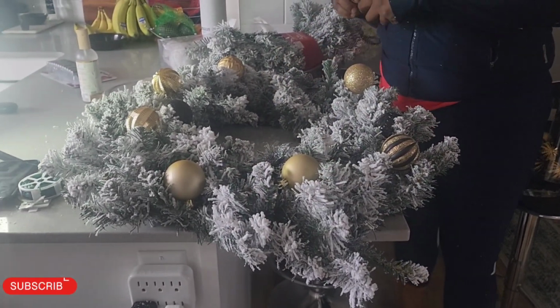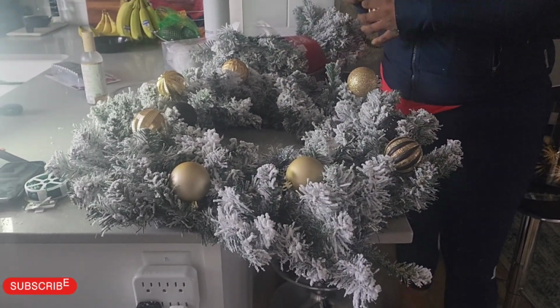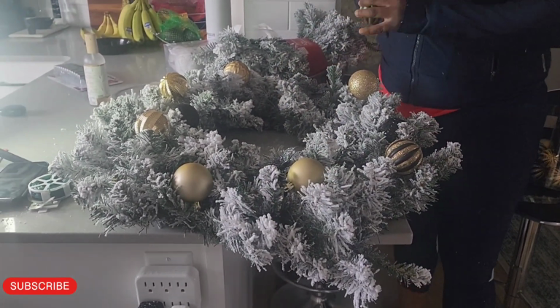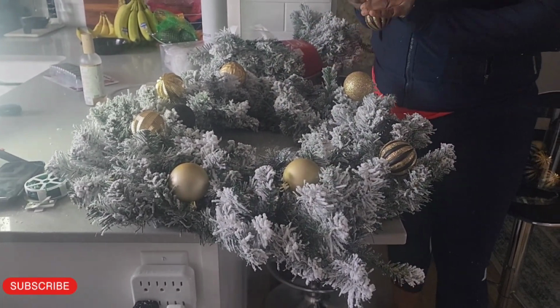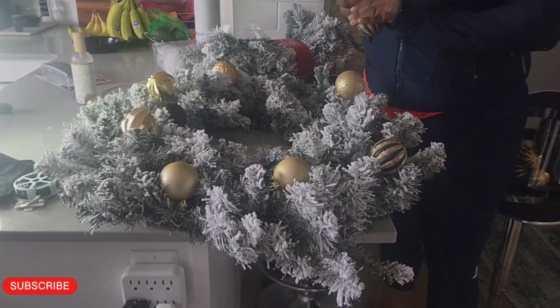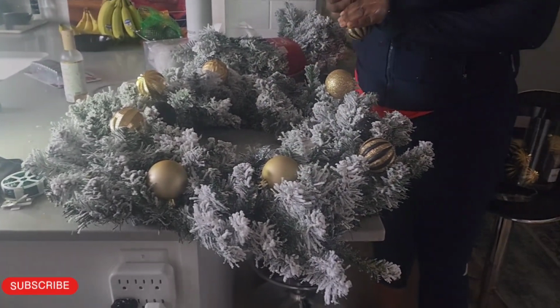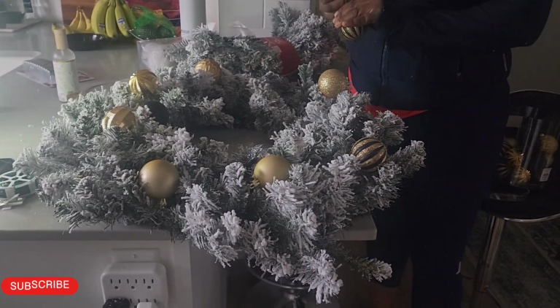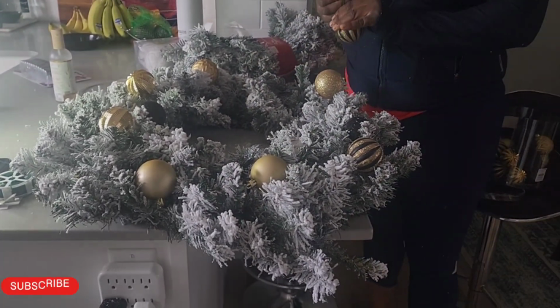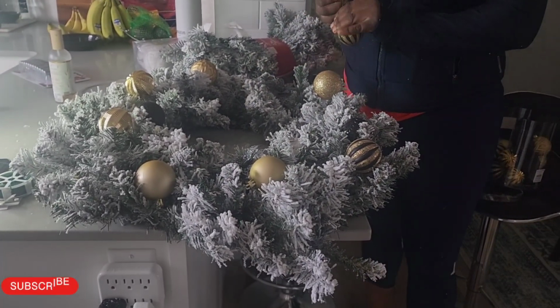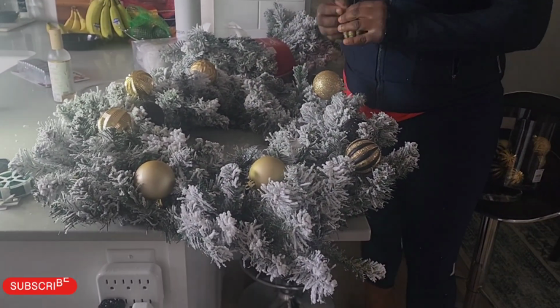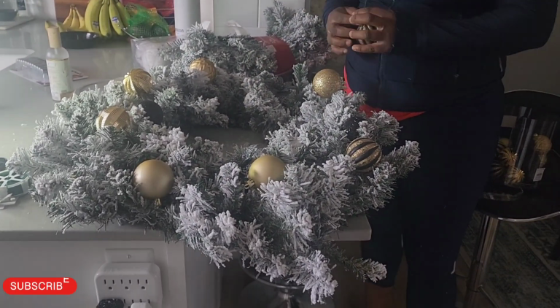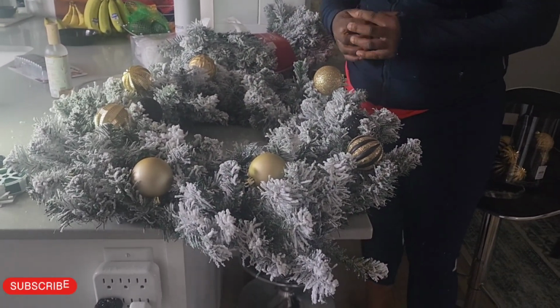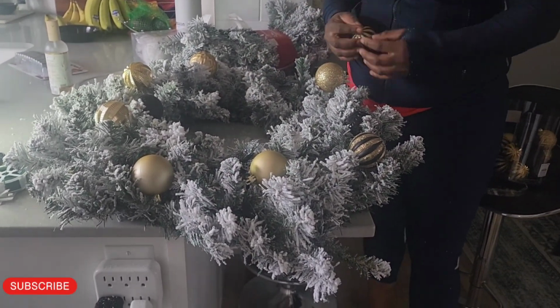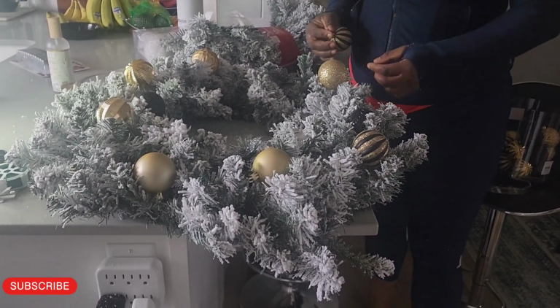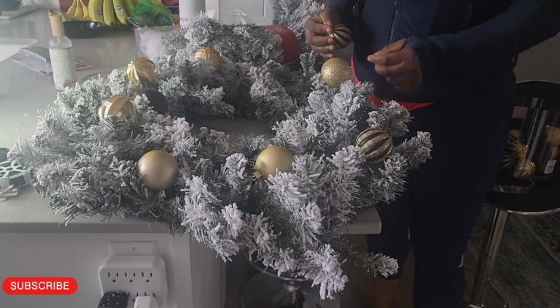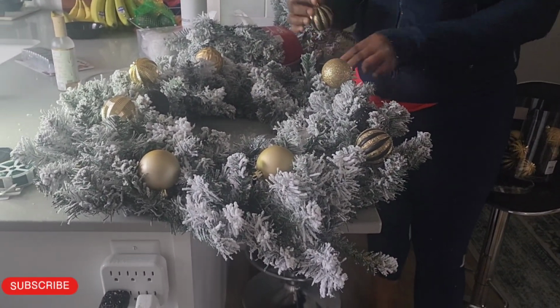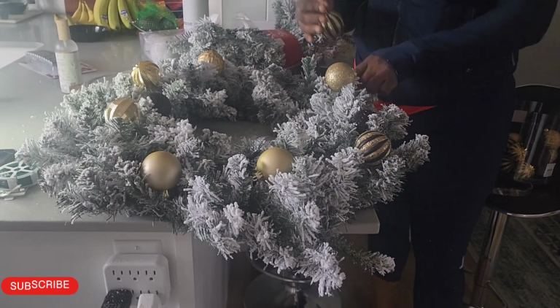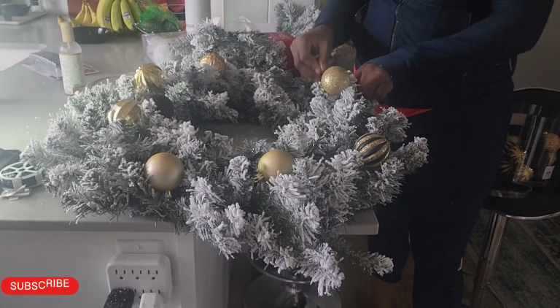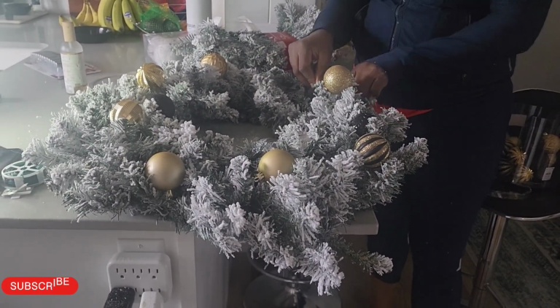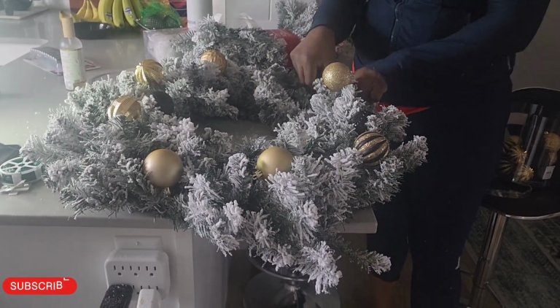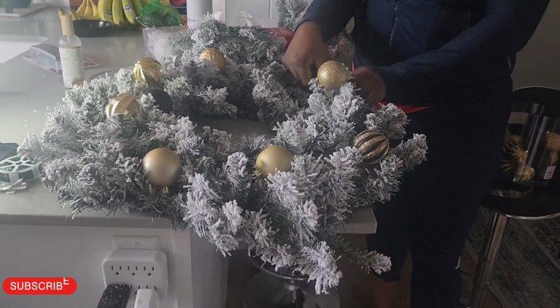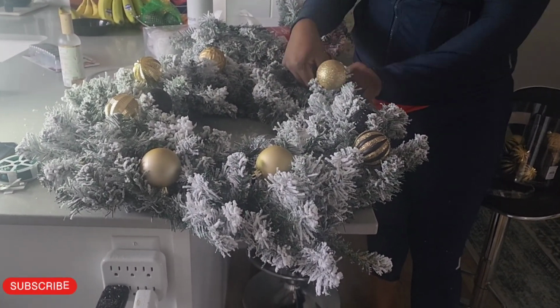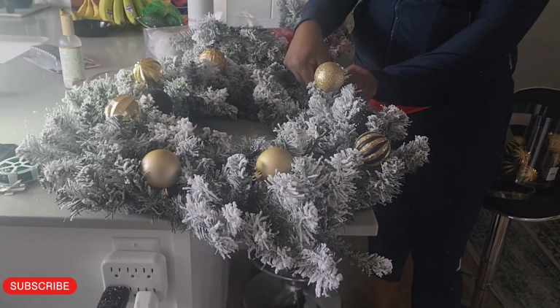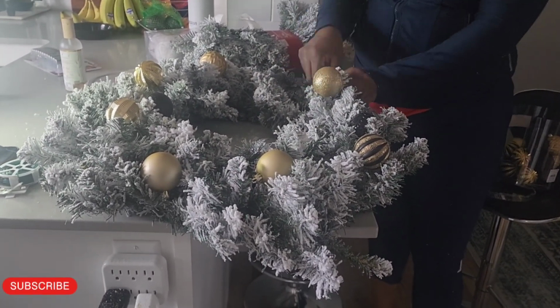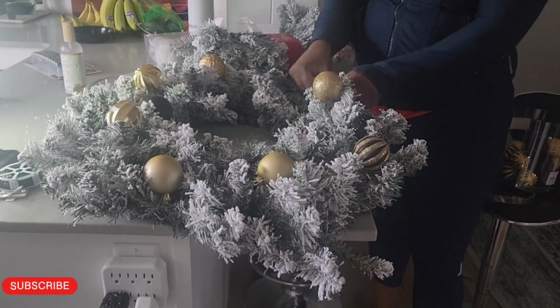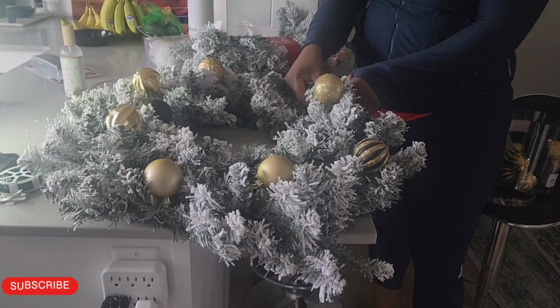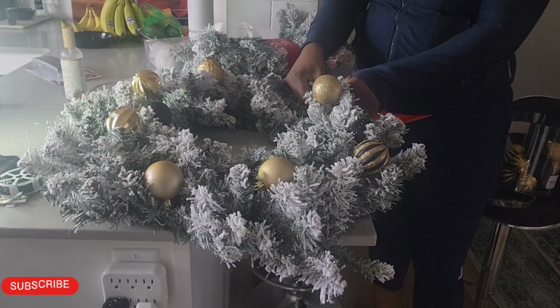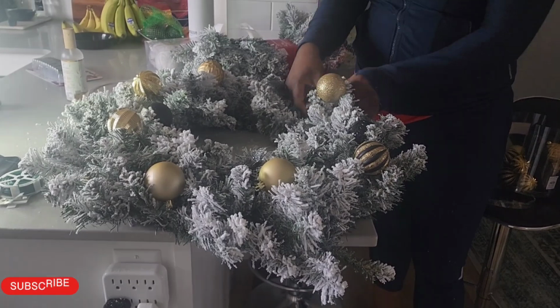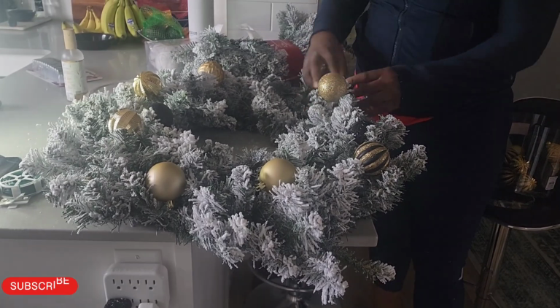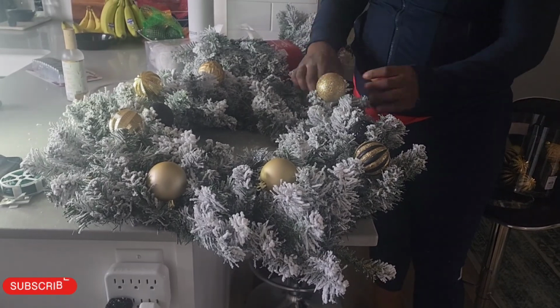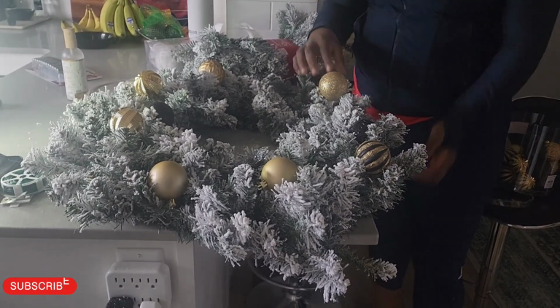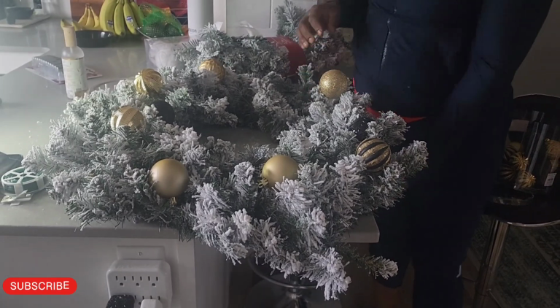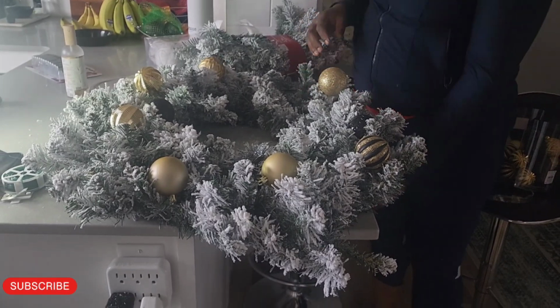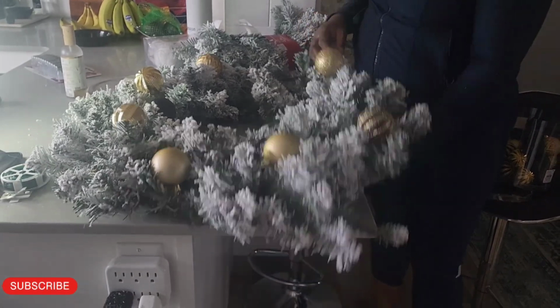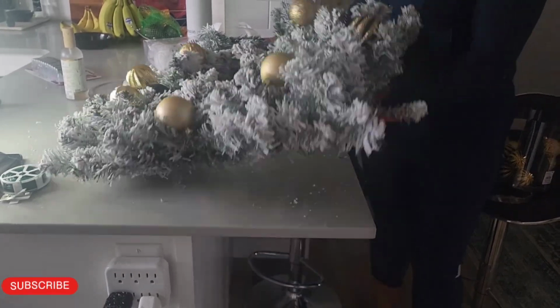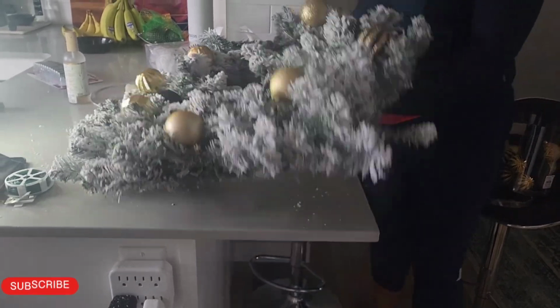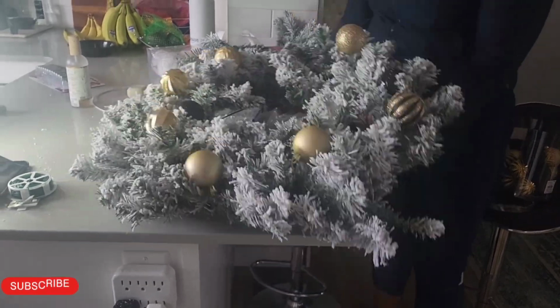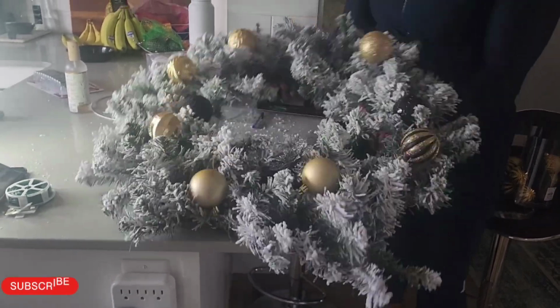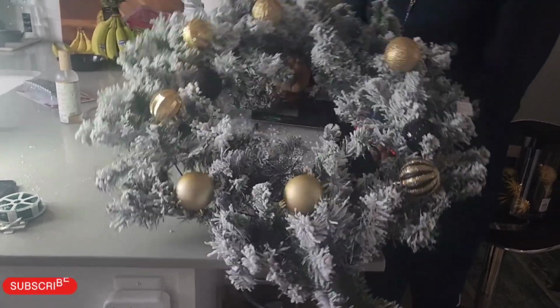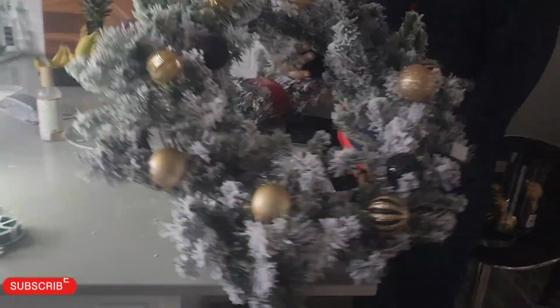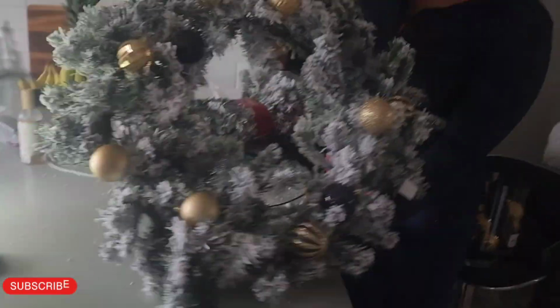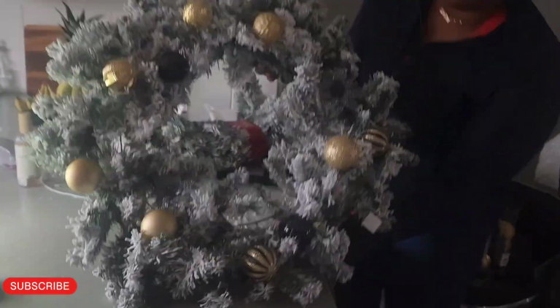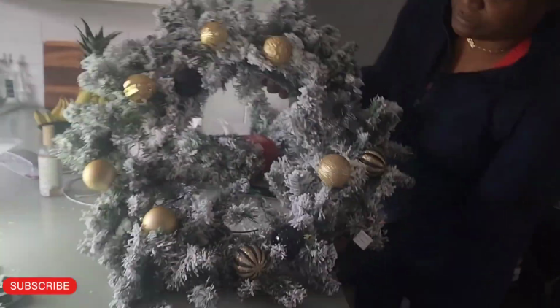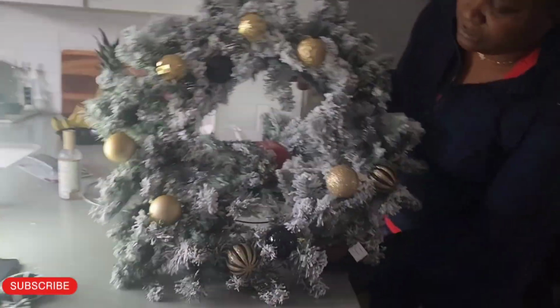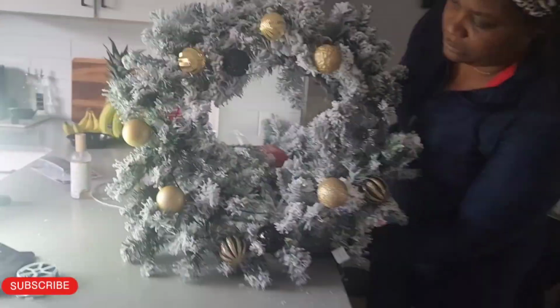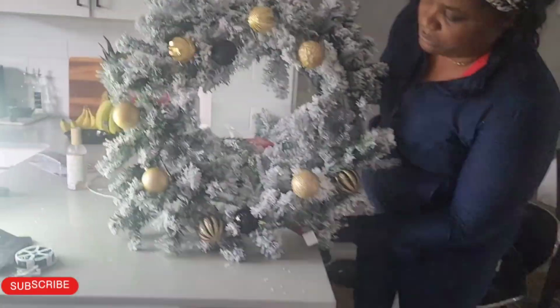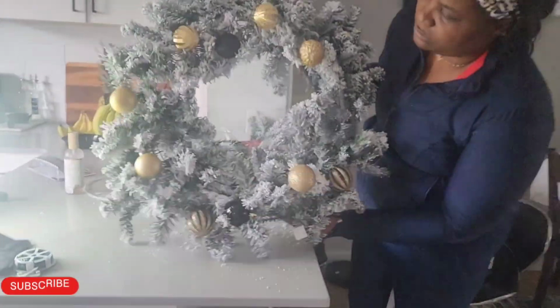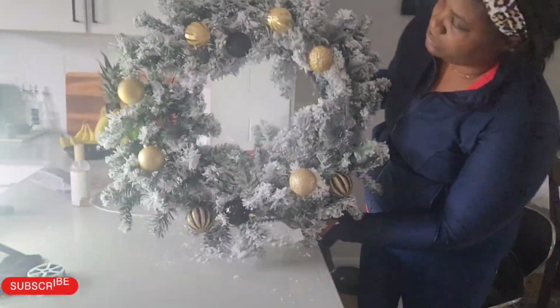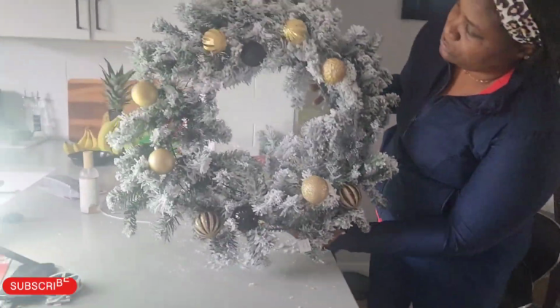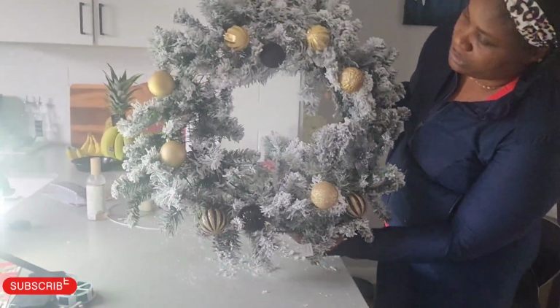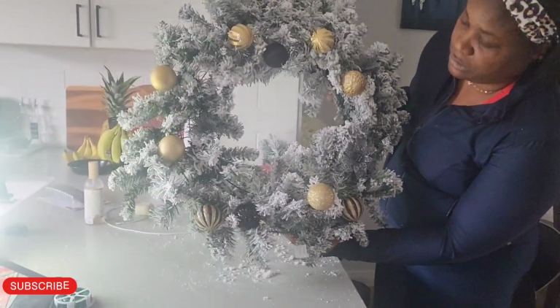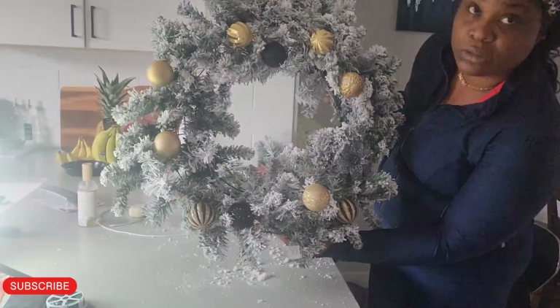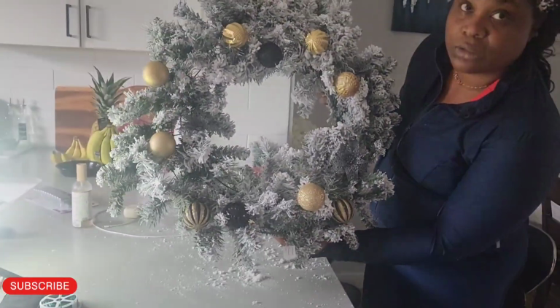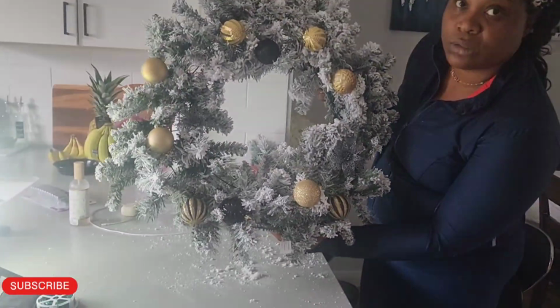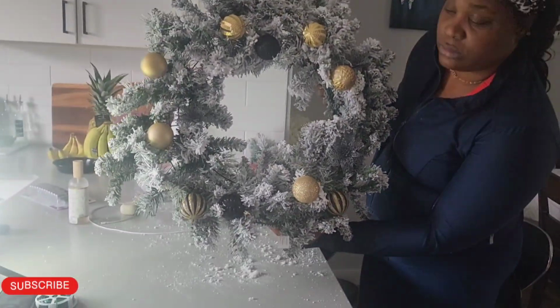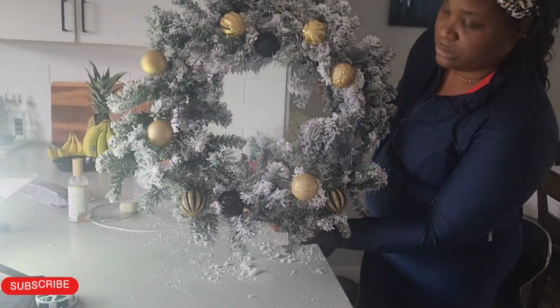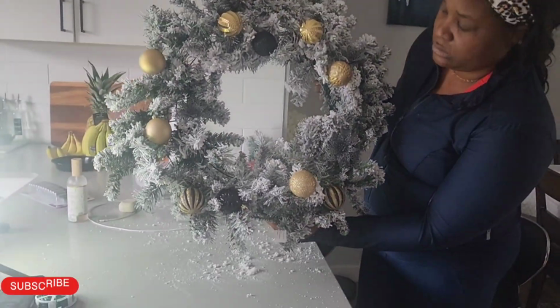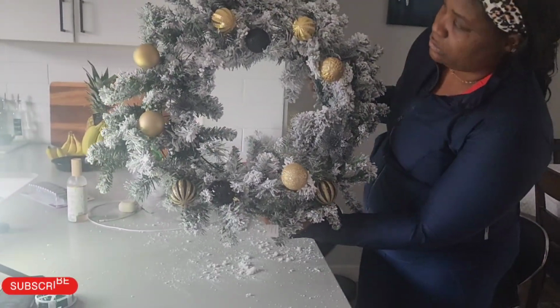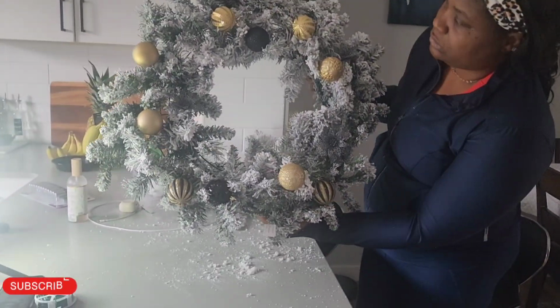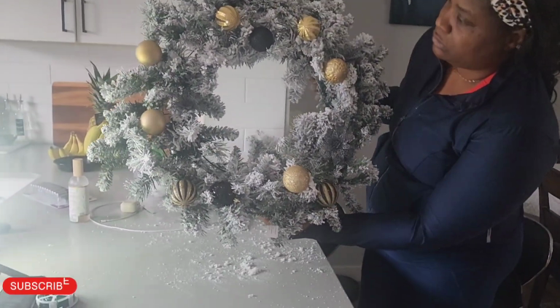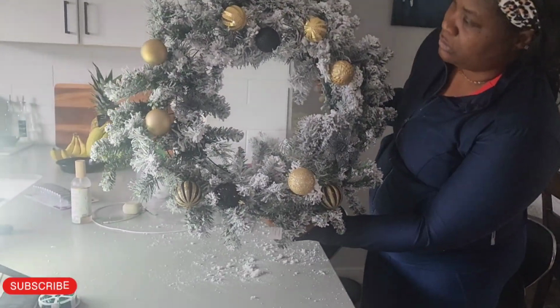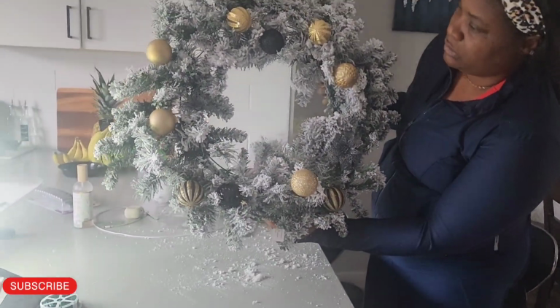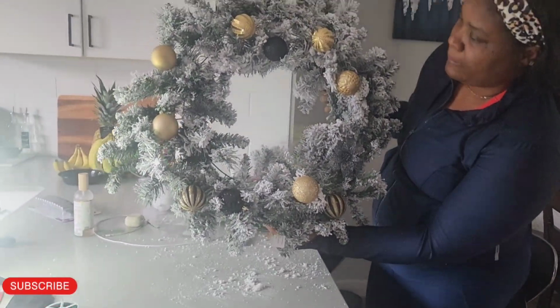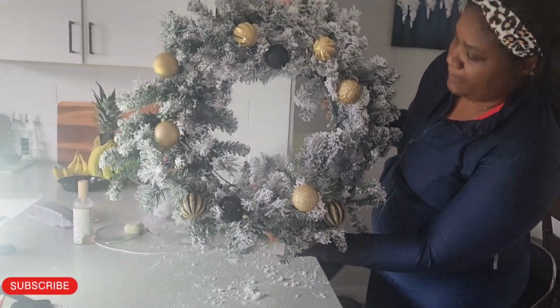So I'm just going in and adding each of those balls, and that's how it's looking!